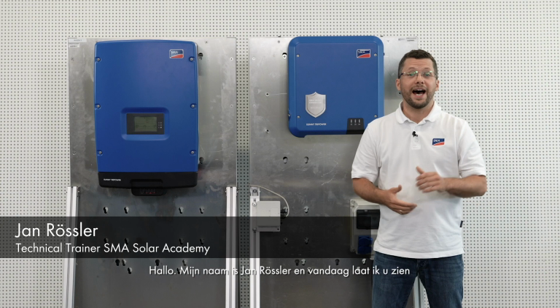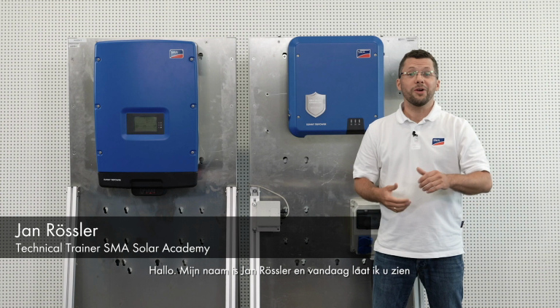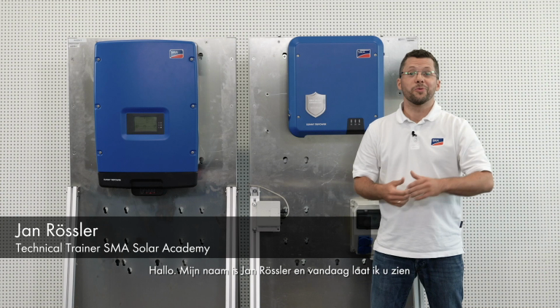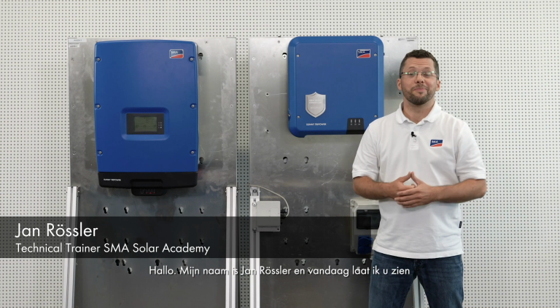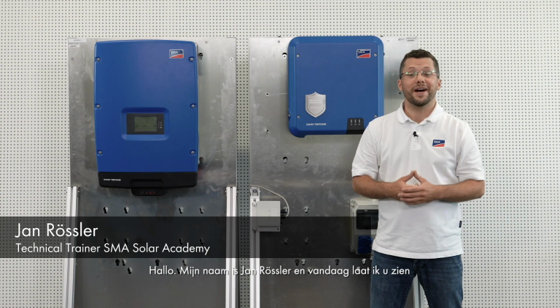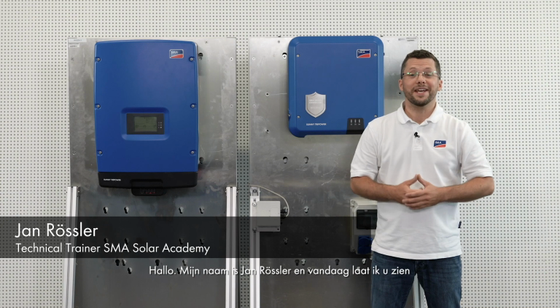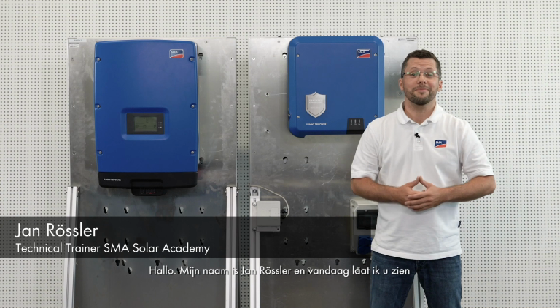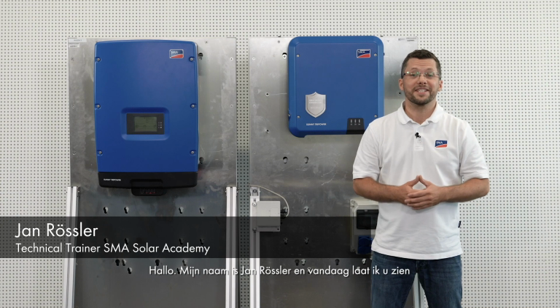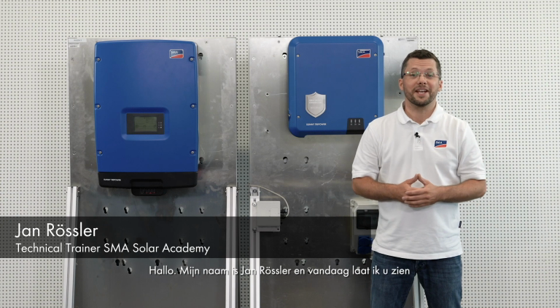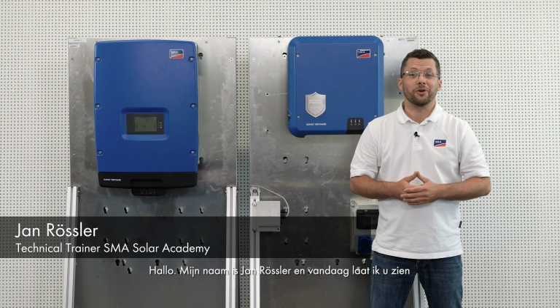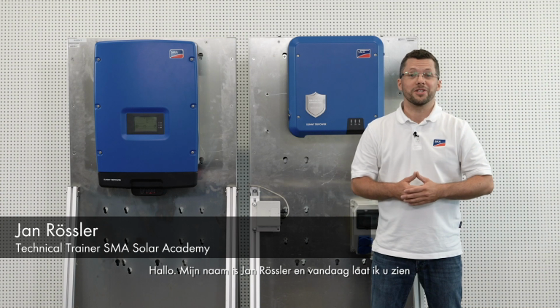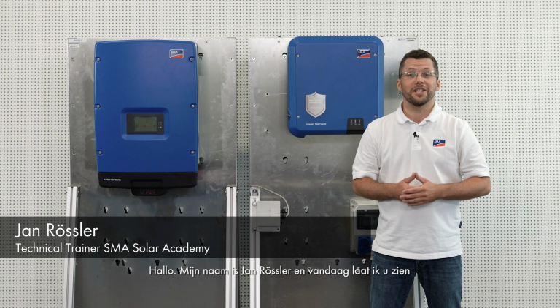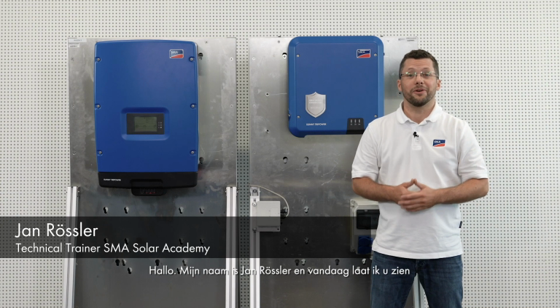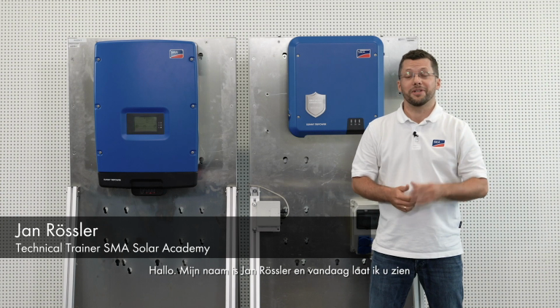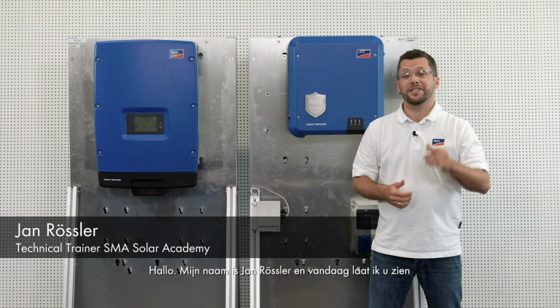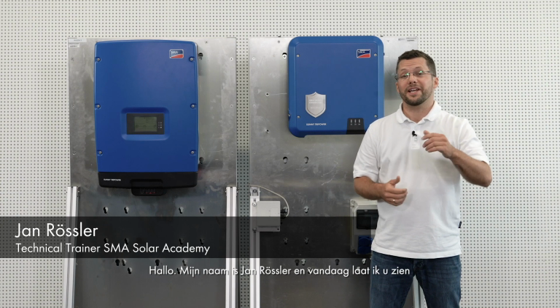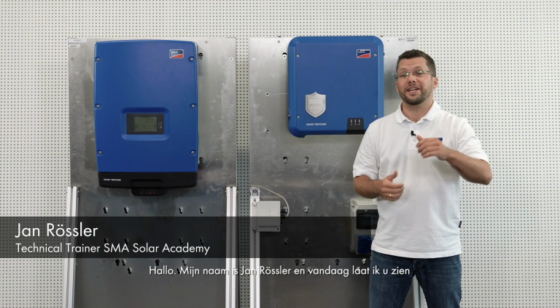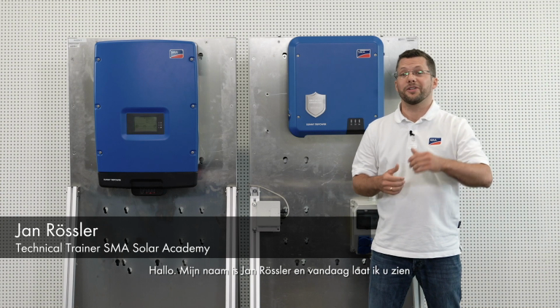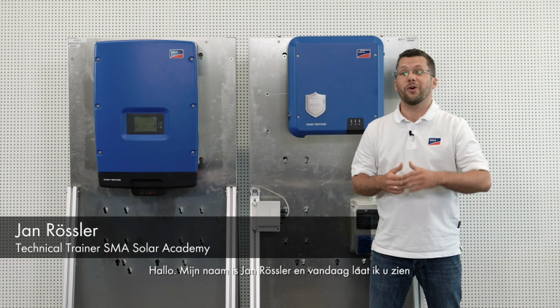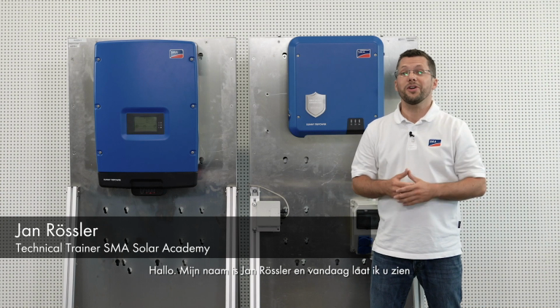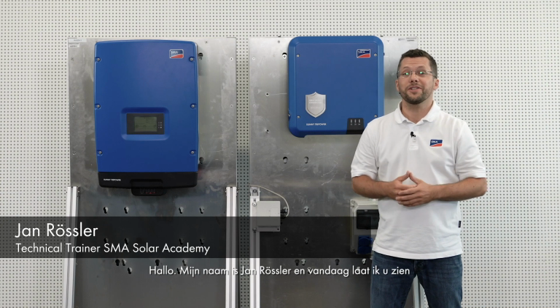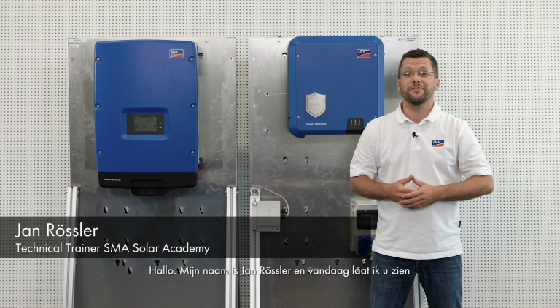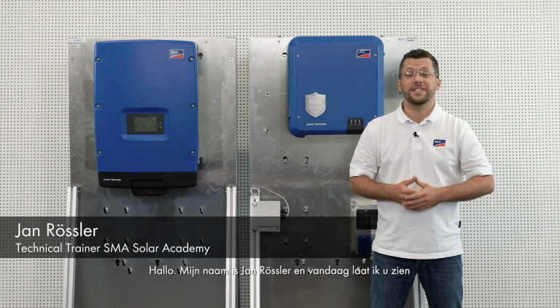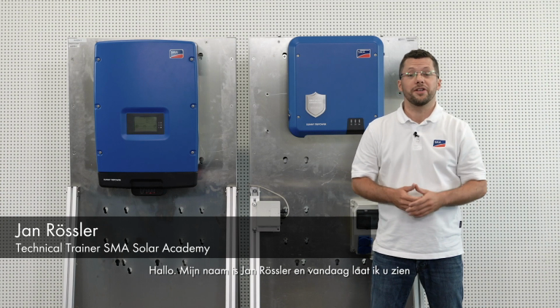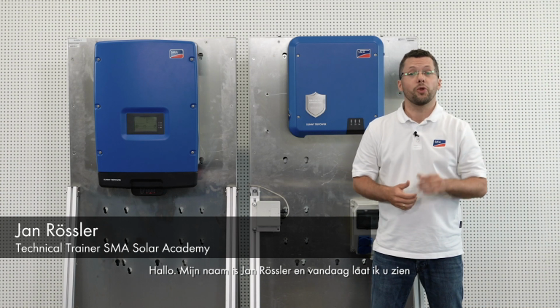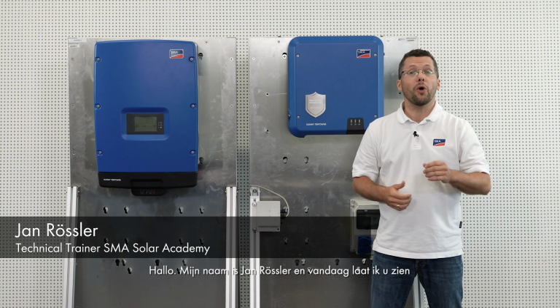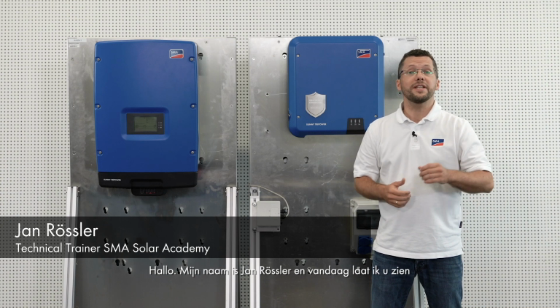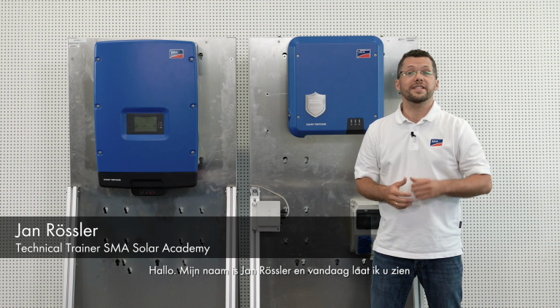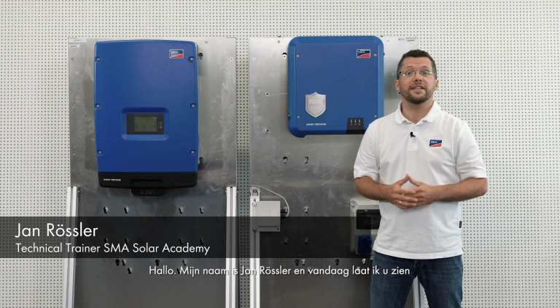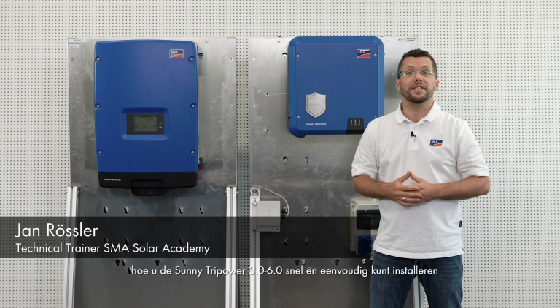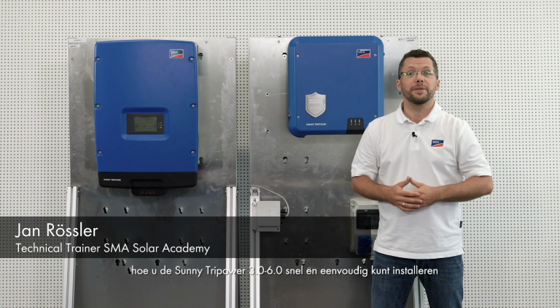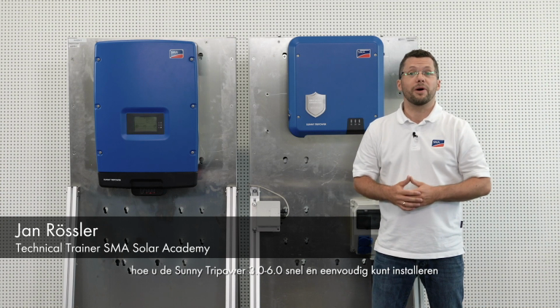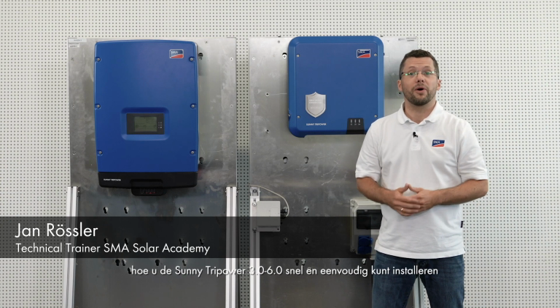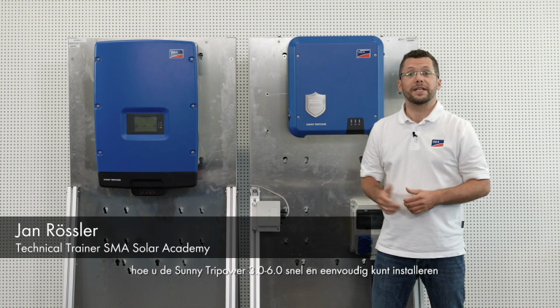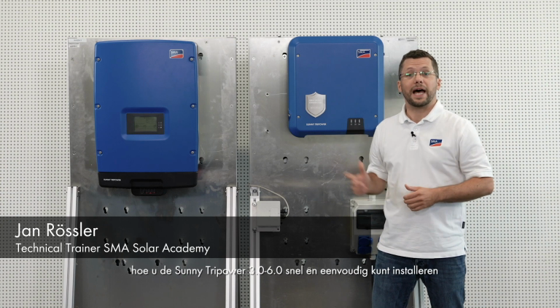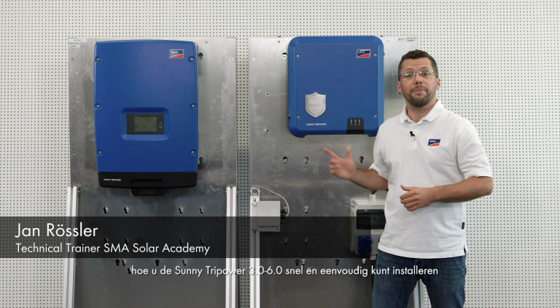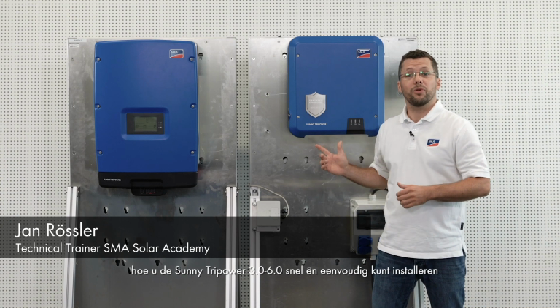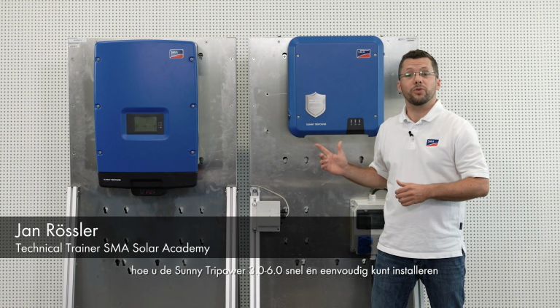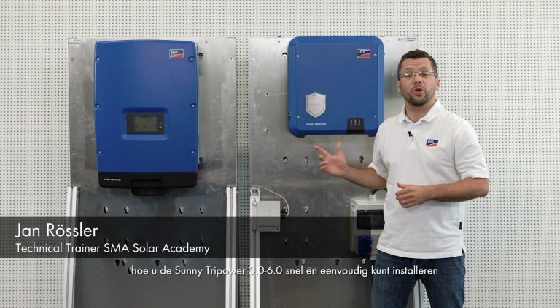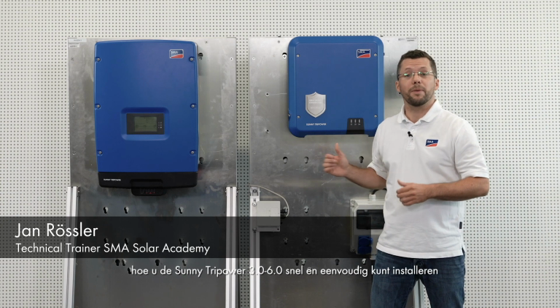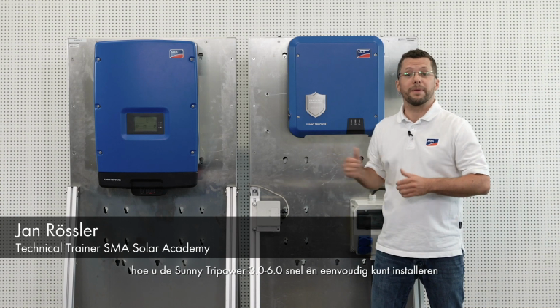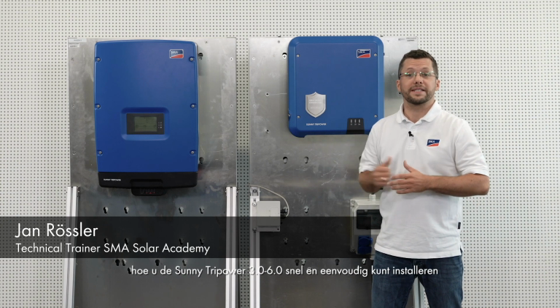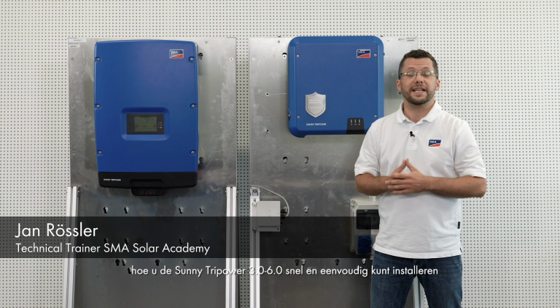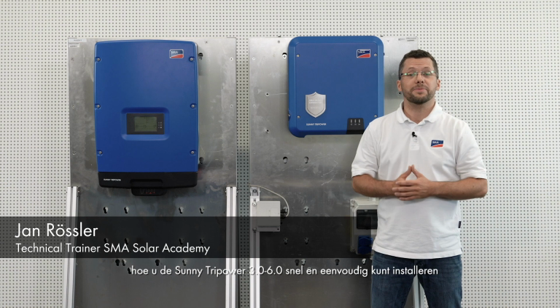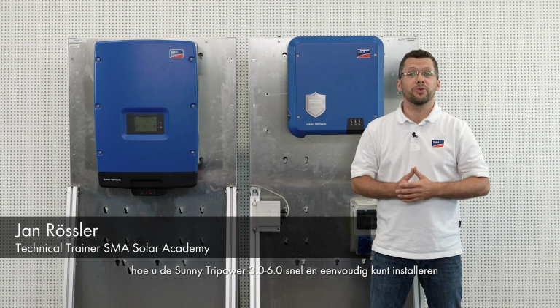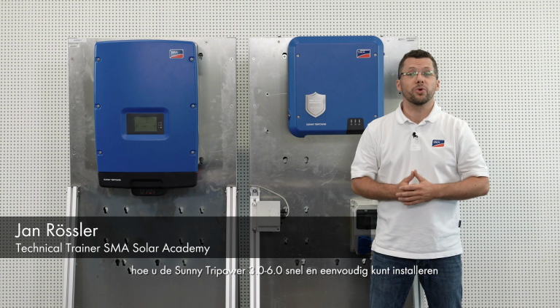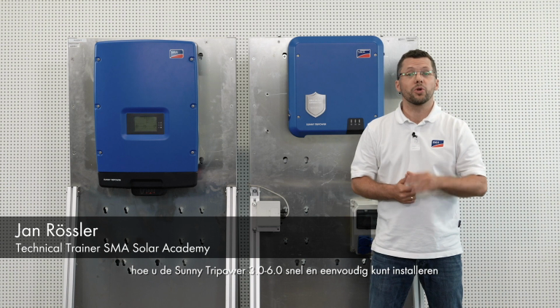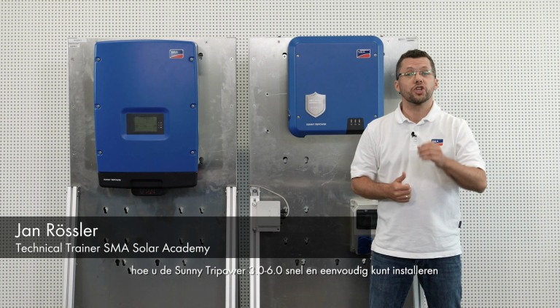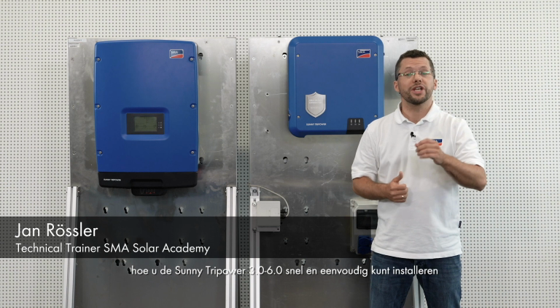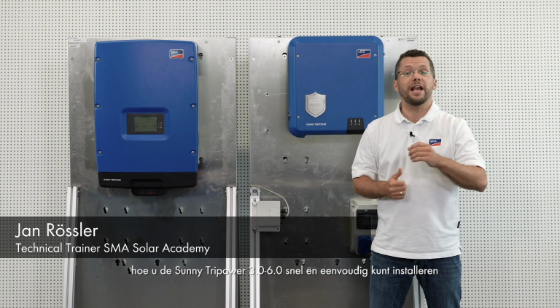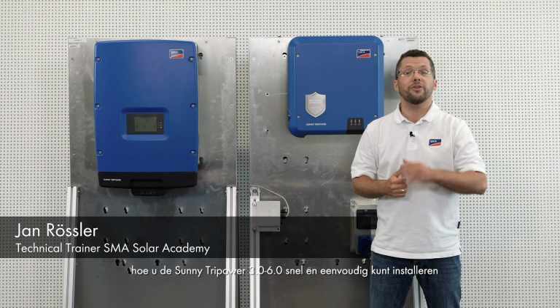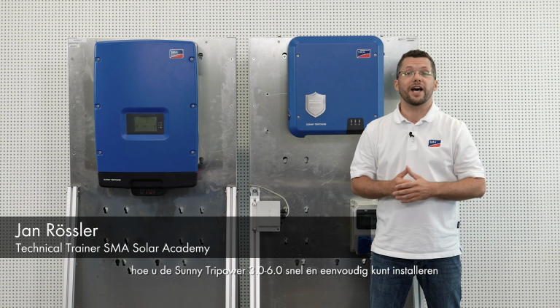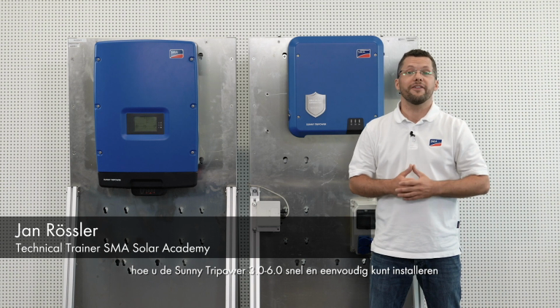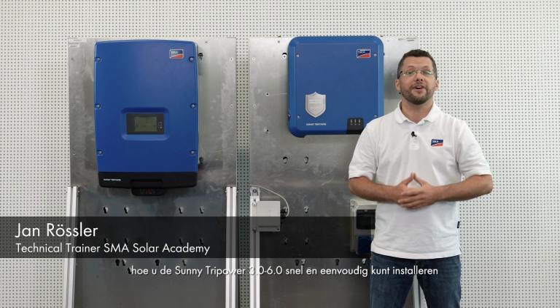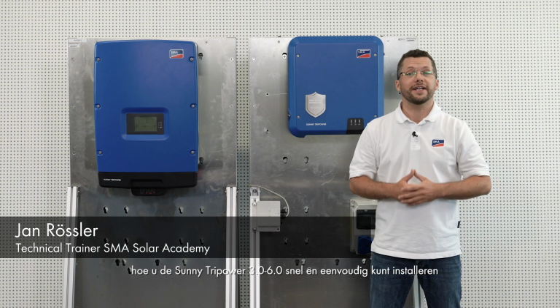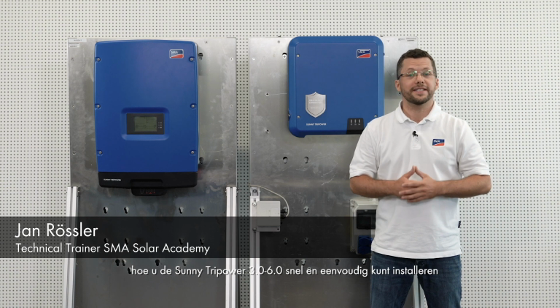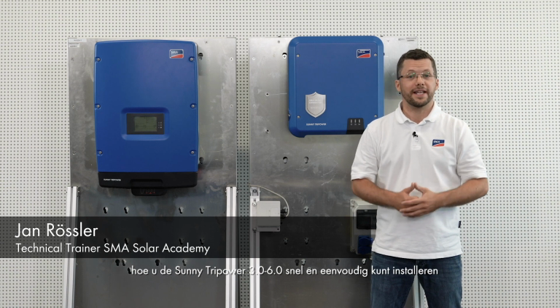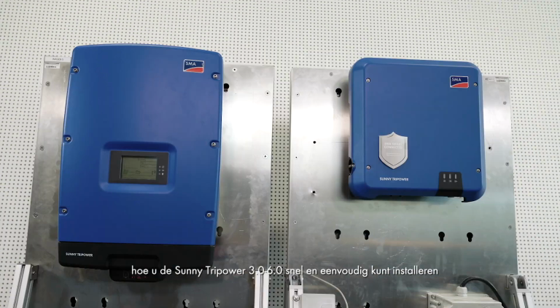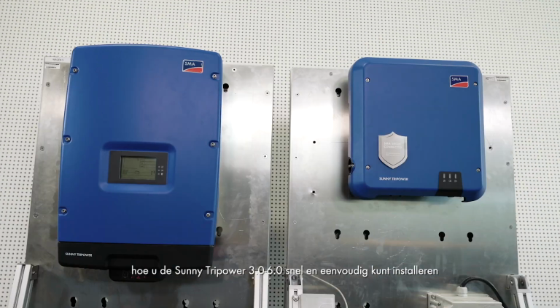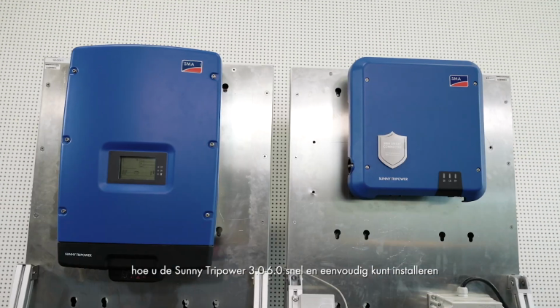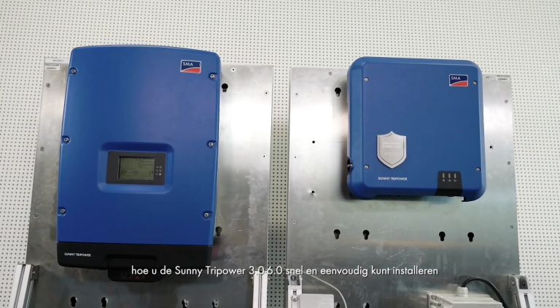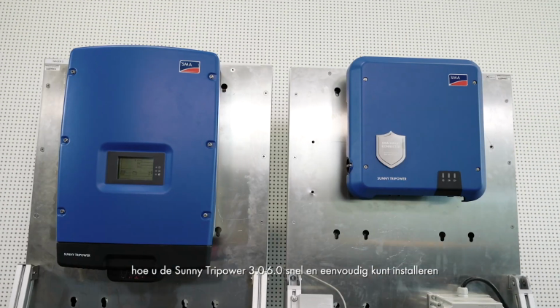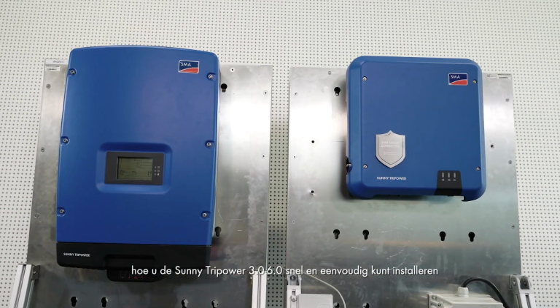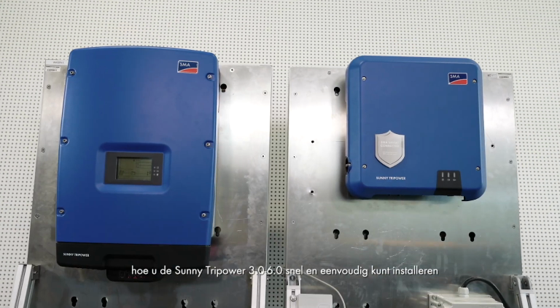Hello, my name is Jan Rossler and today I will be showing you how to install the Sunny TriPower 3.0 to 6.0 quickly and easily.